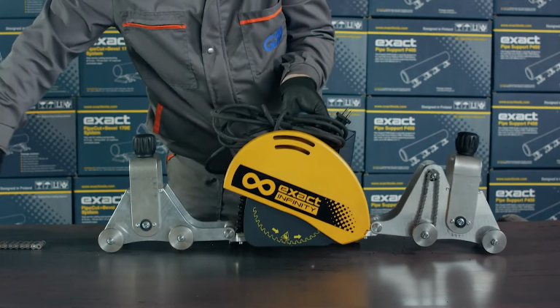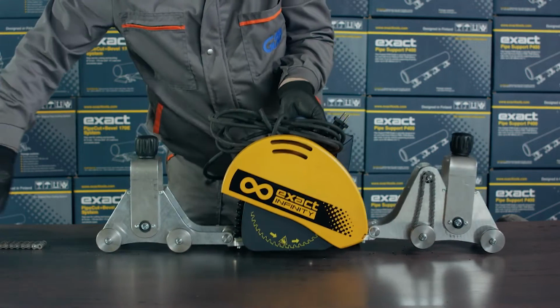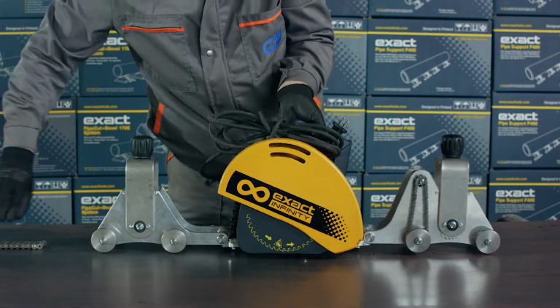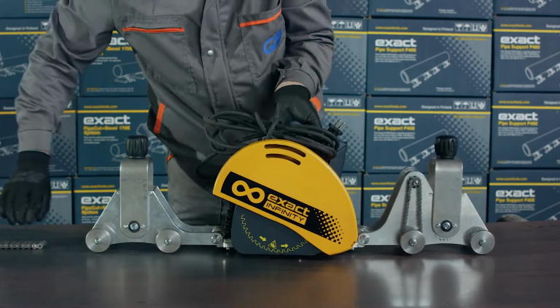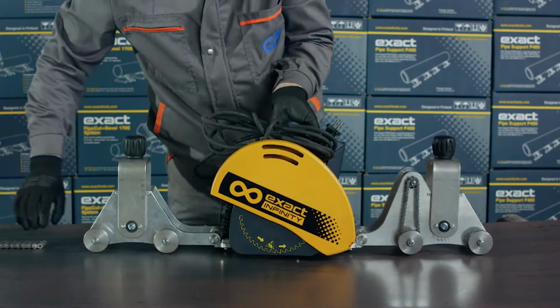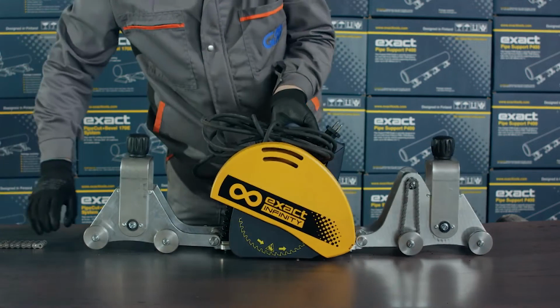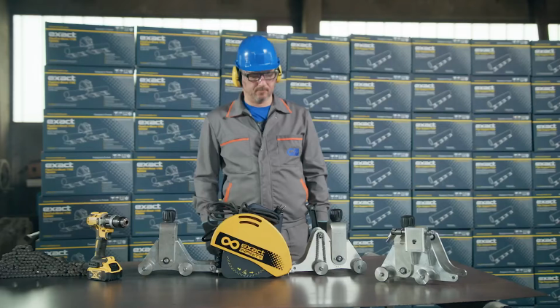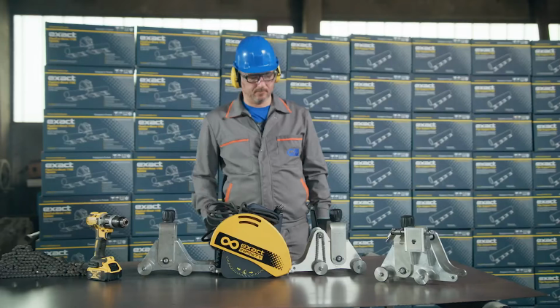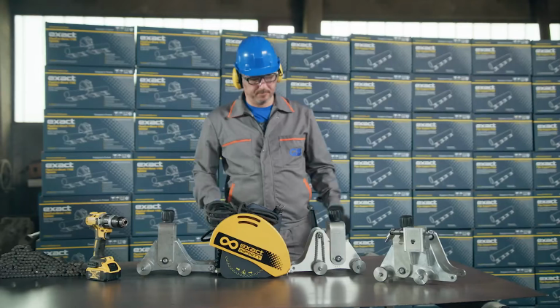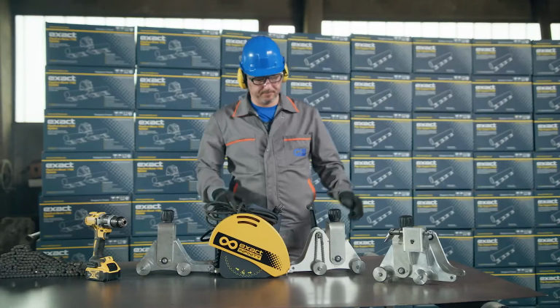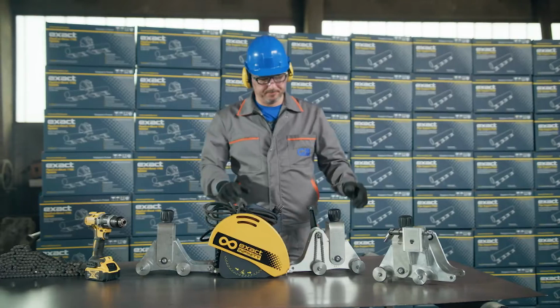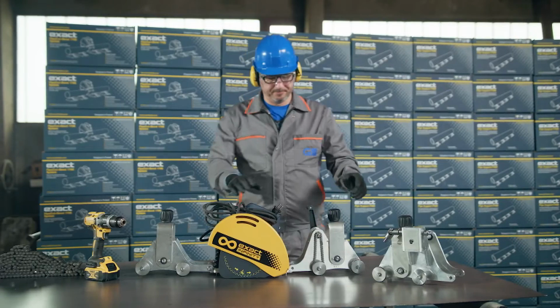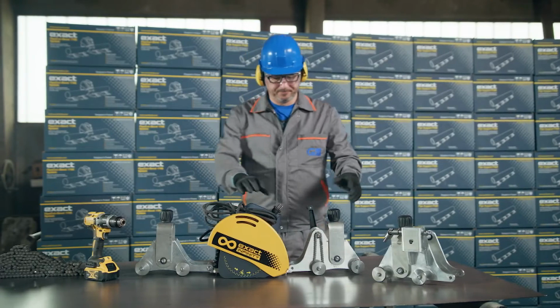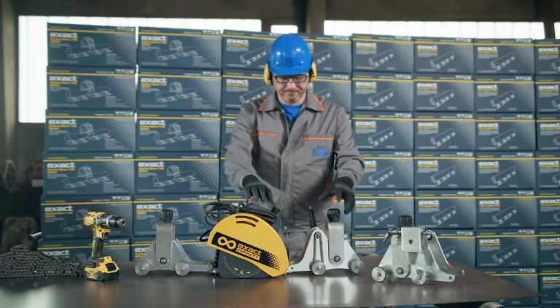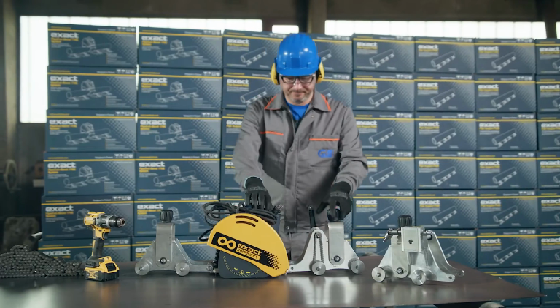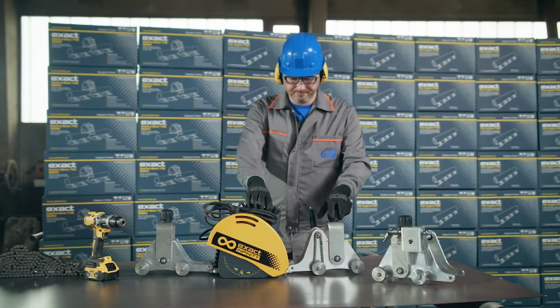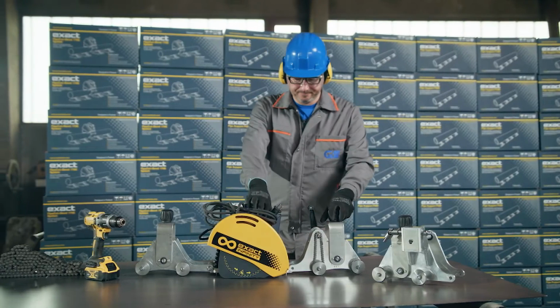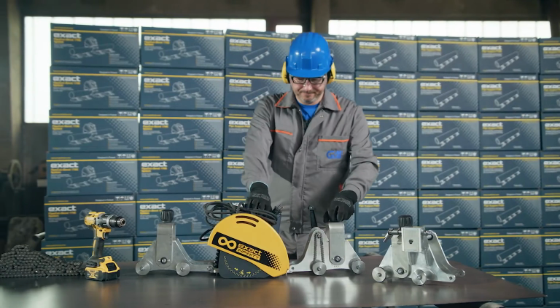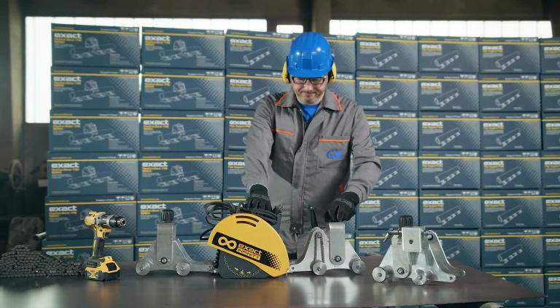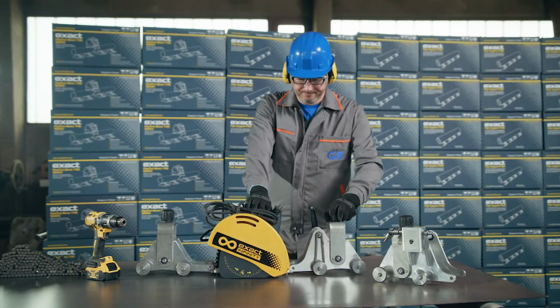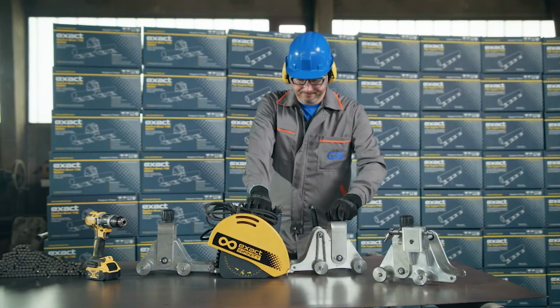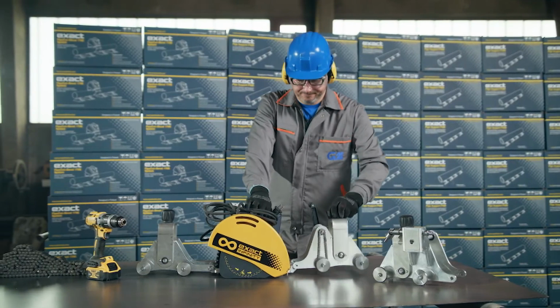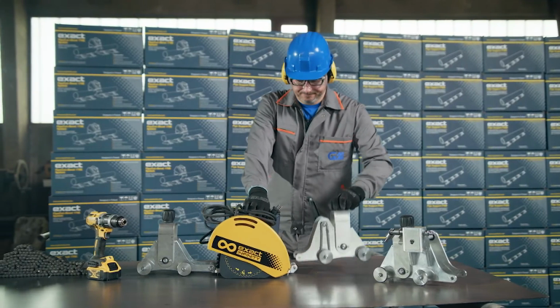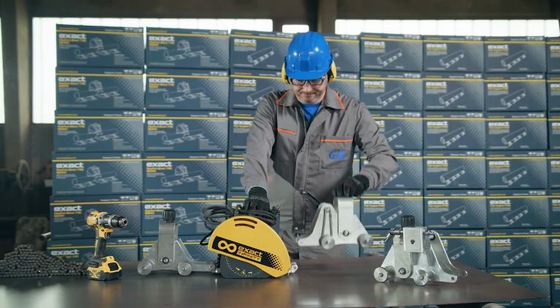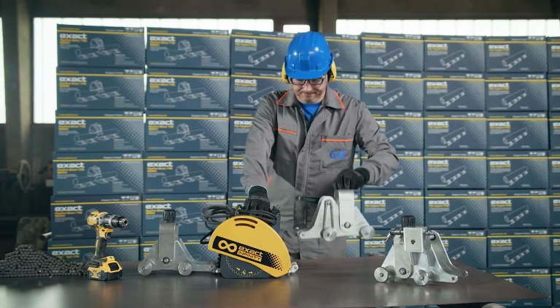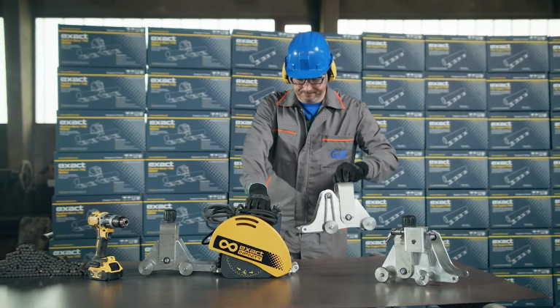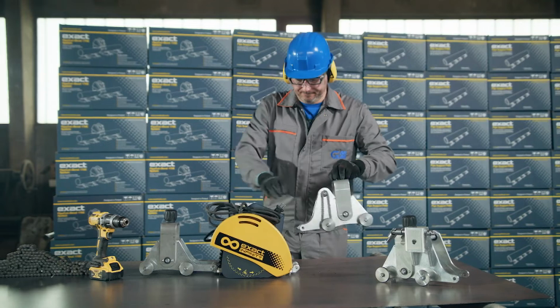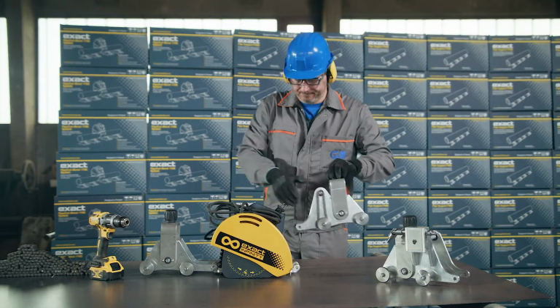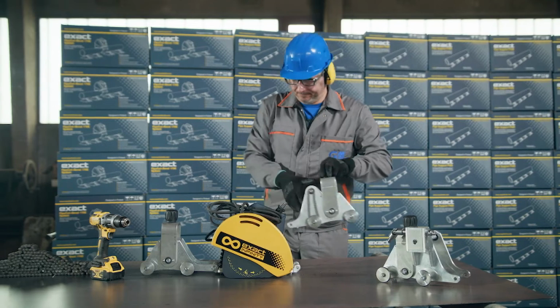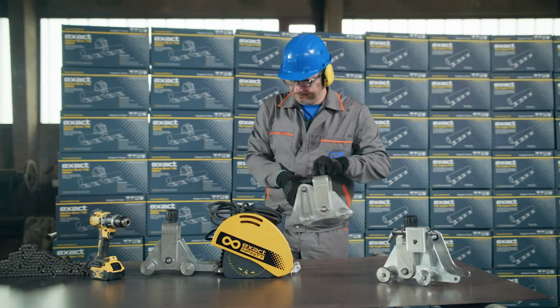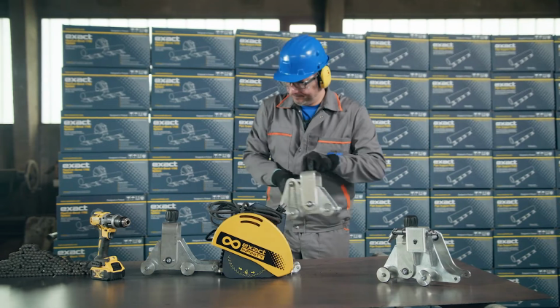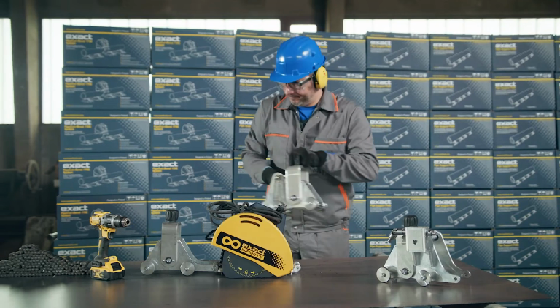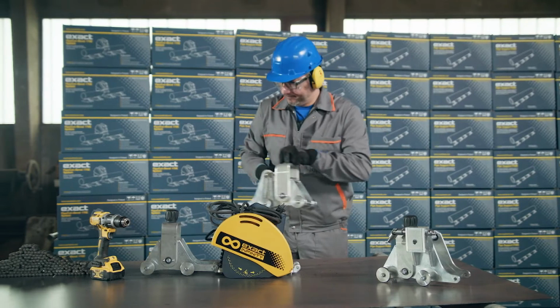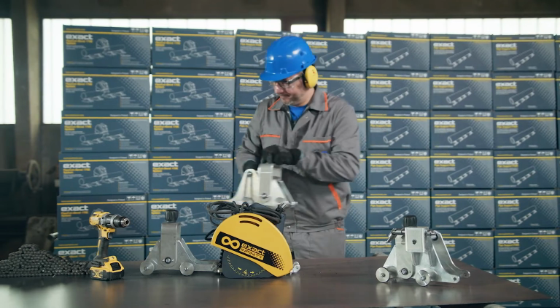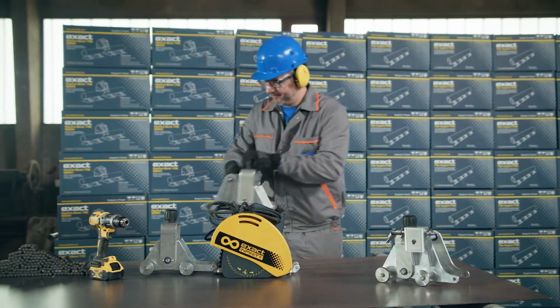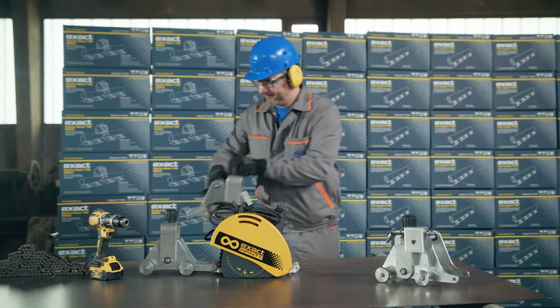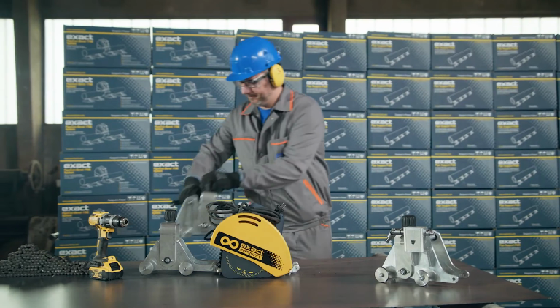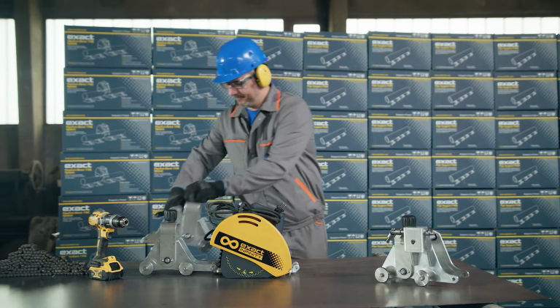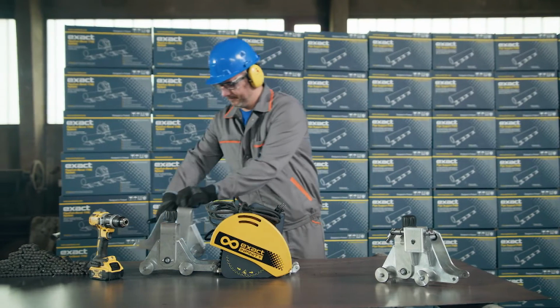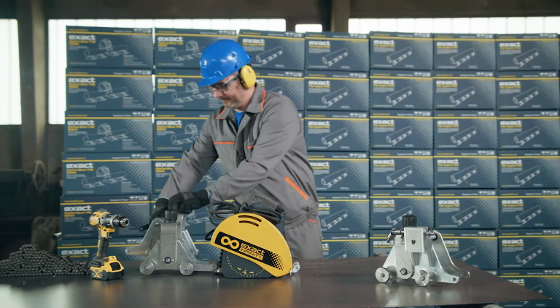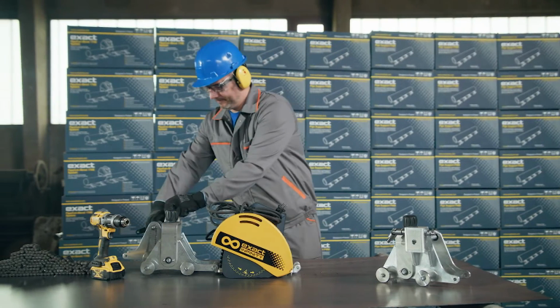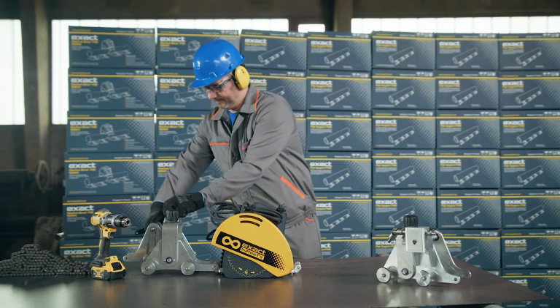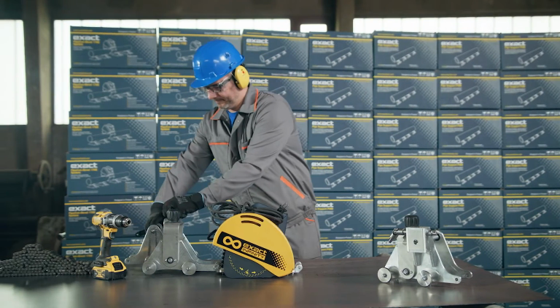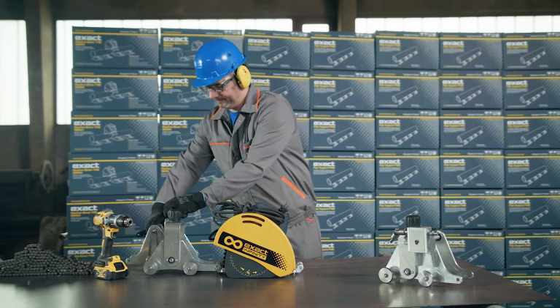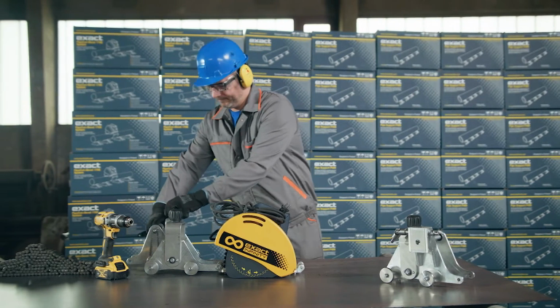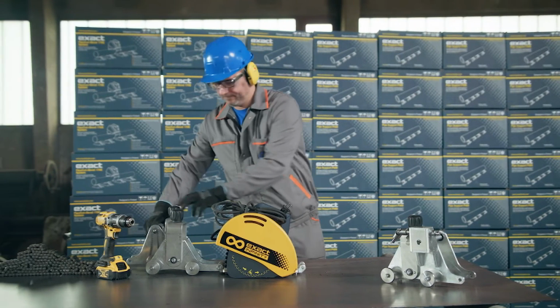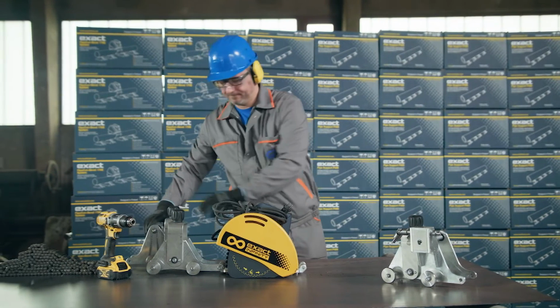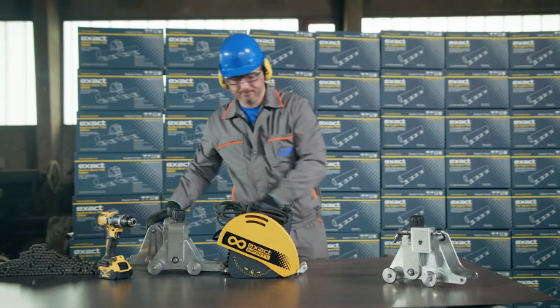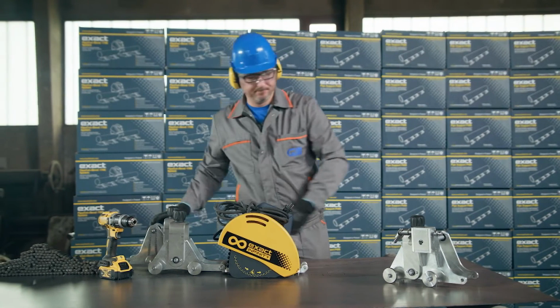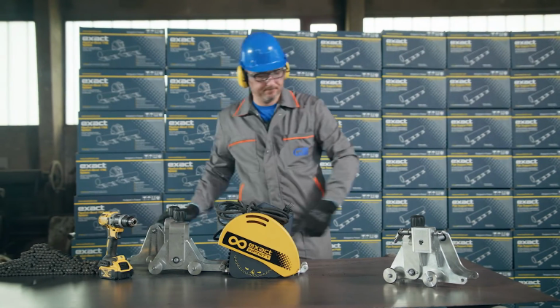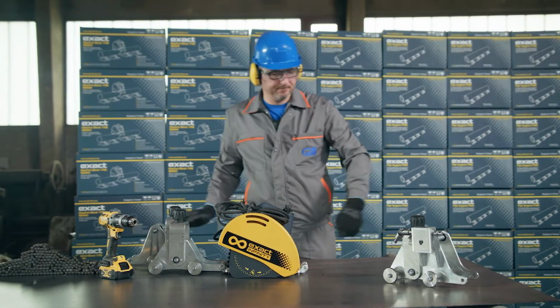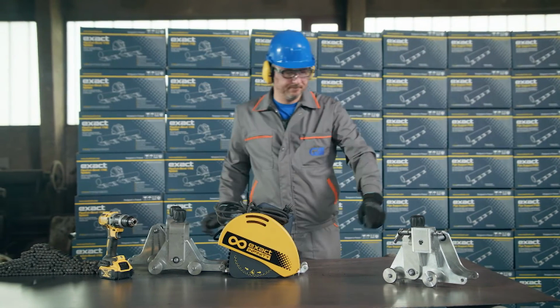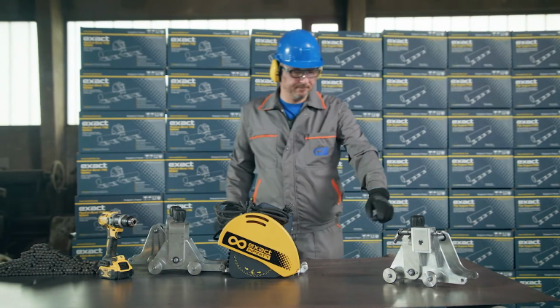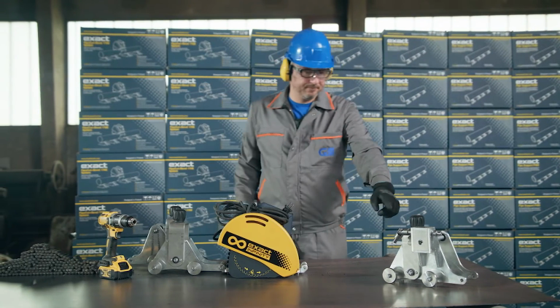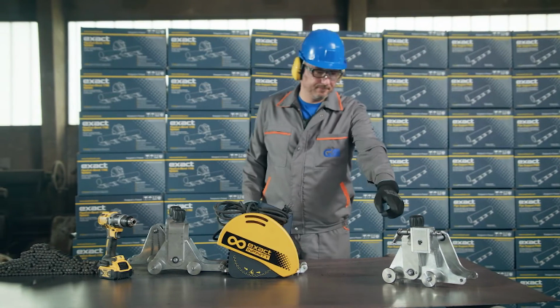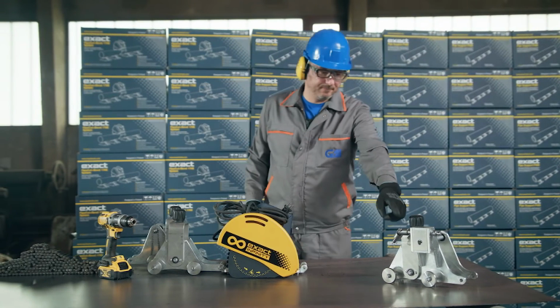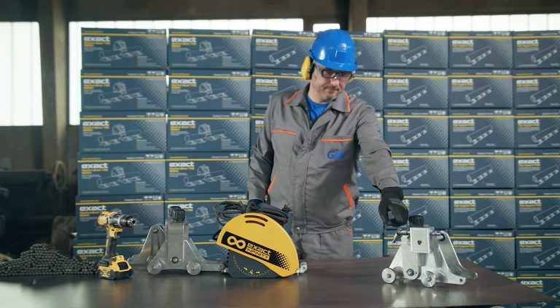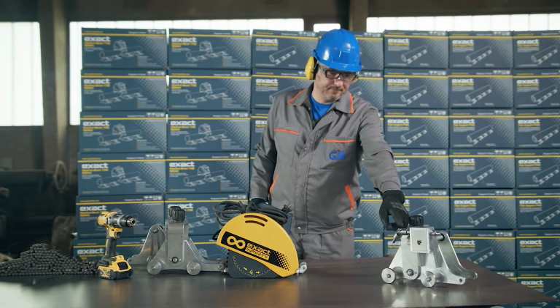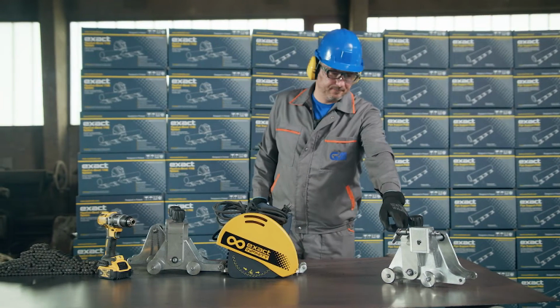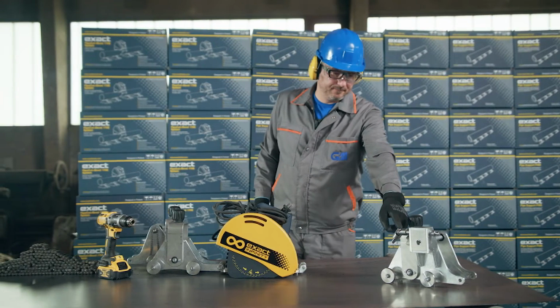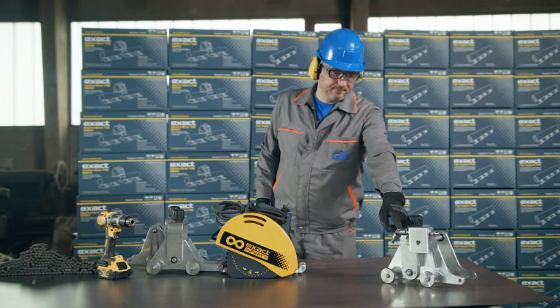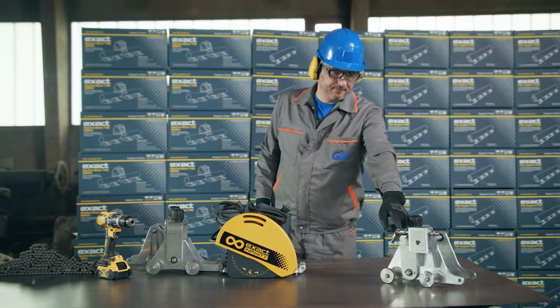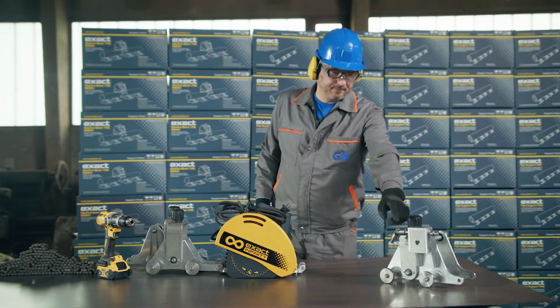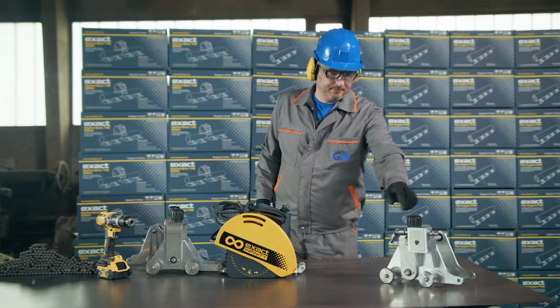For an easier and more precise cutting process, you can use our special tensioner block equipped with a connector for a battery-powered drill.